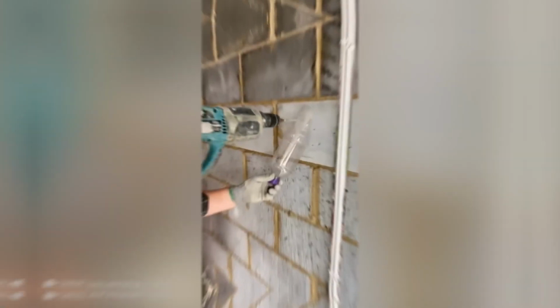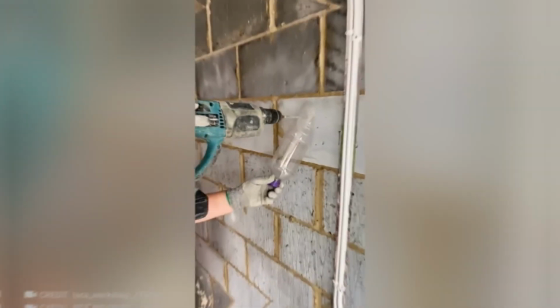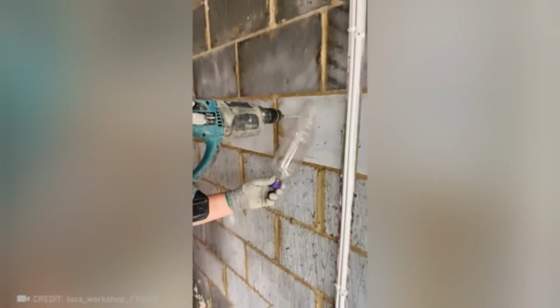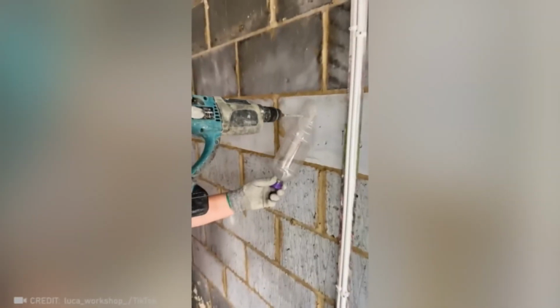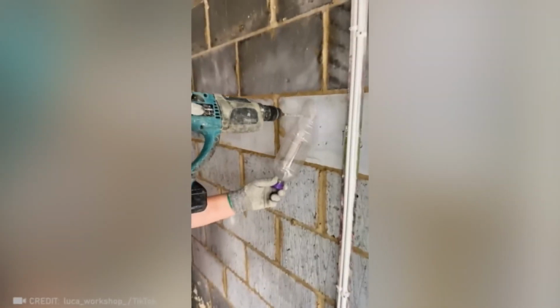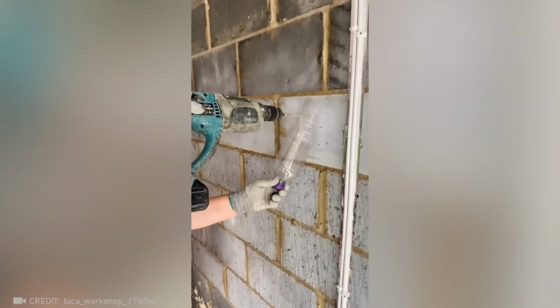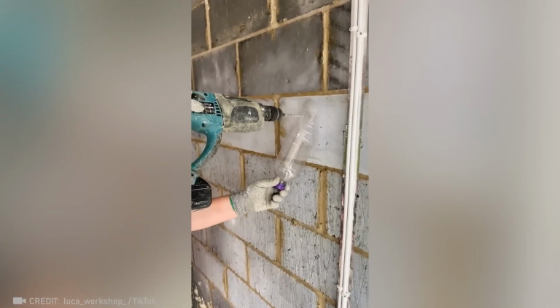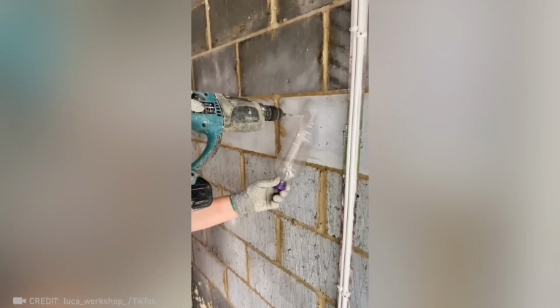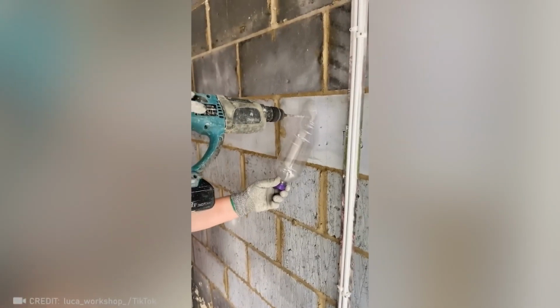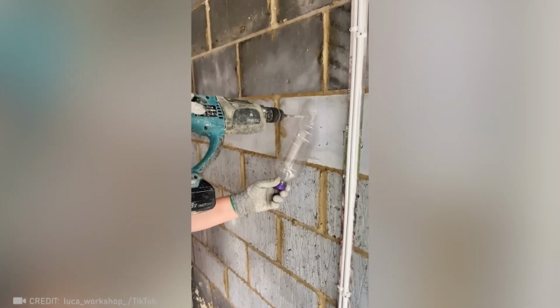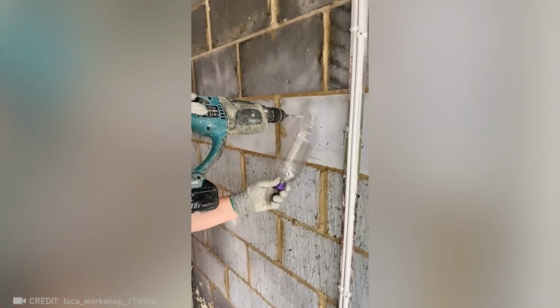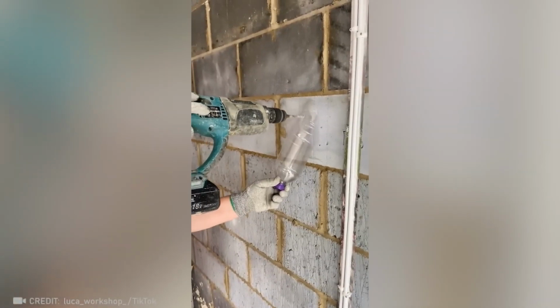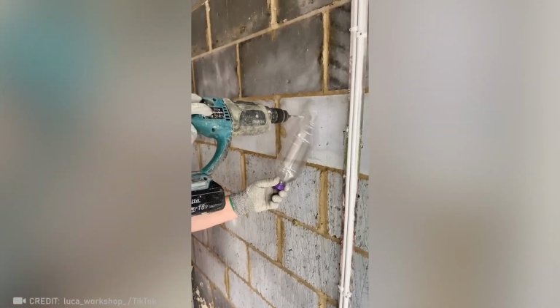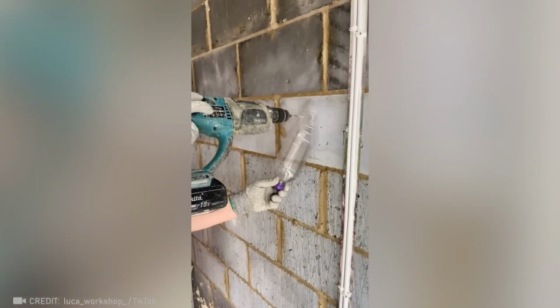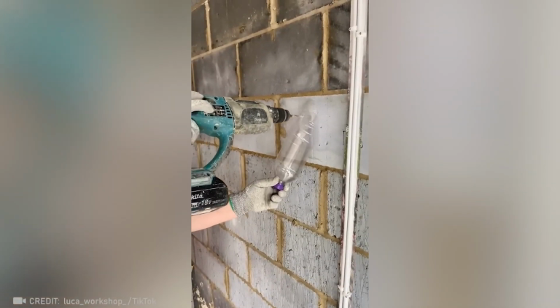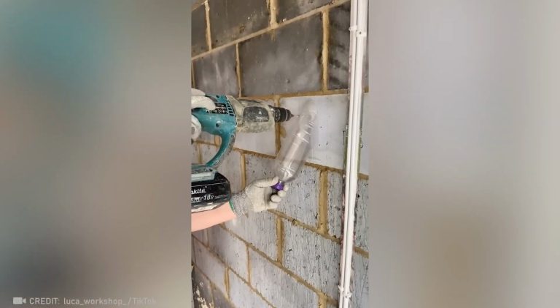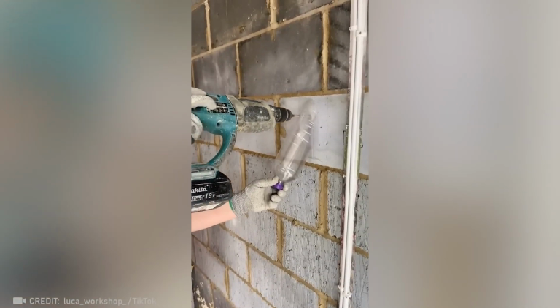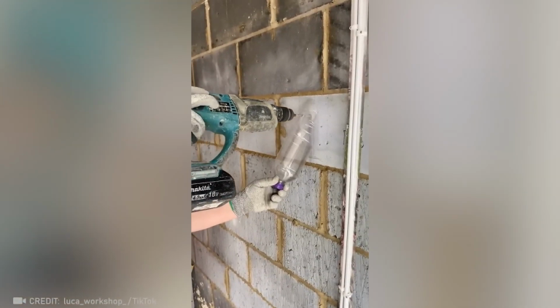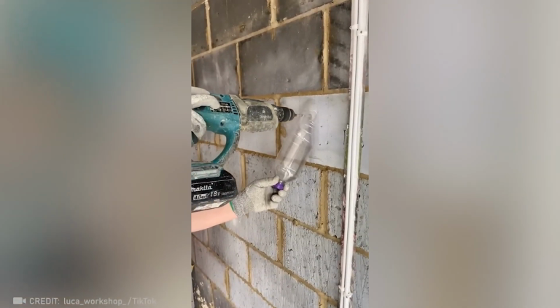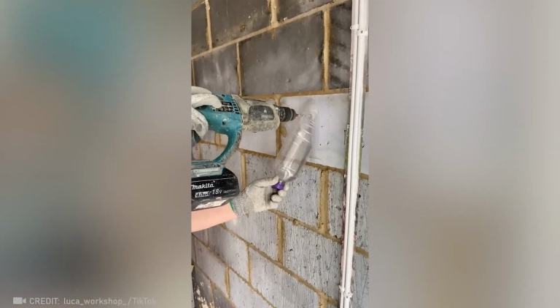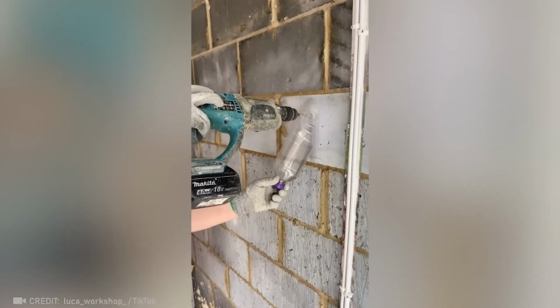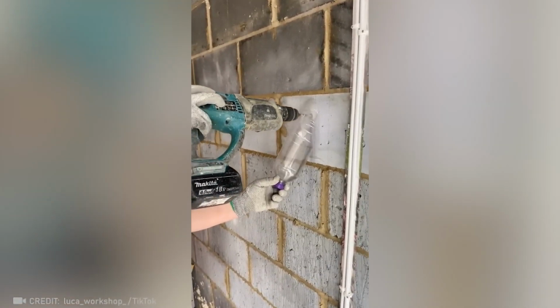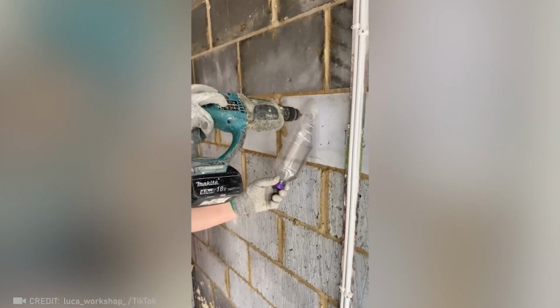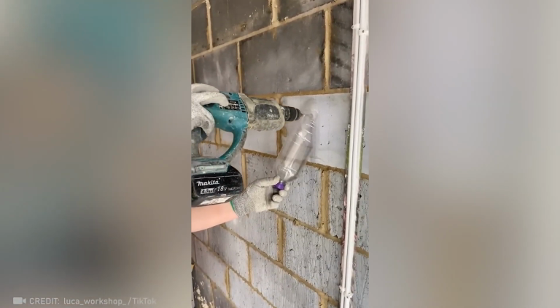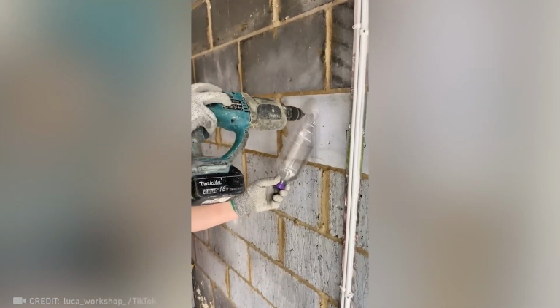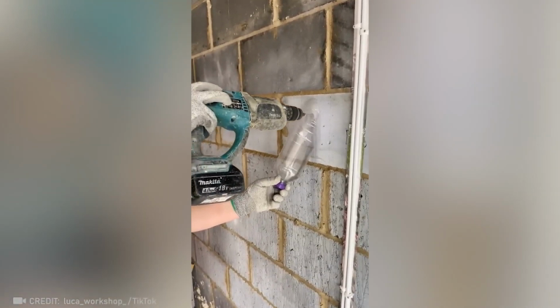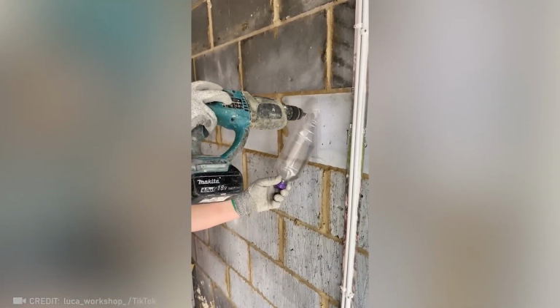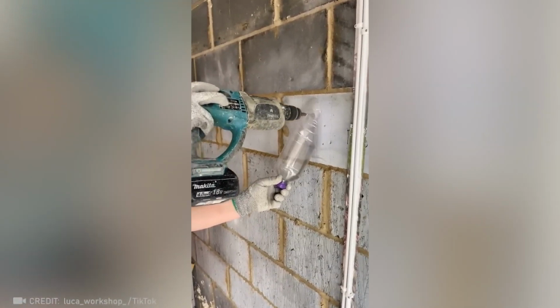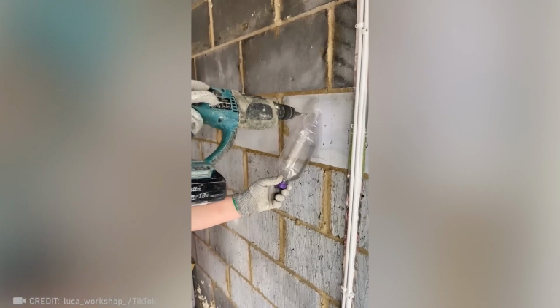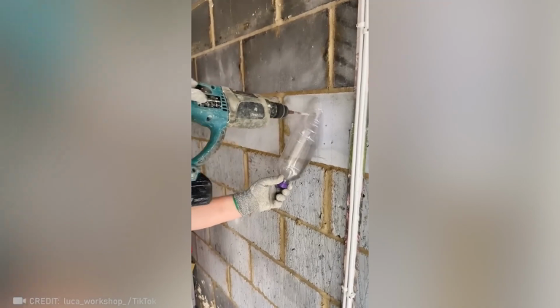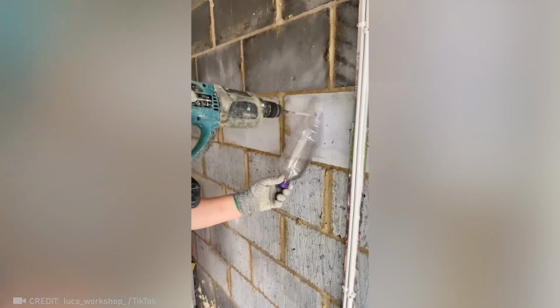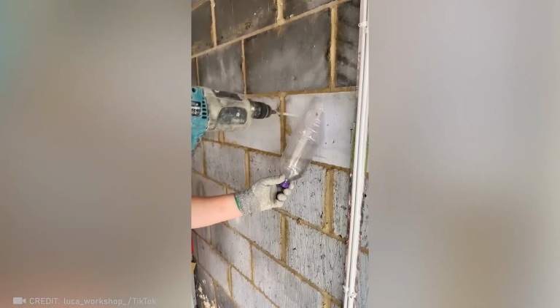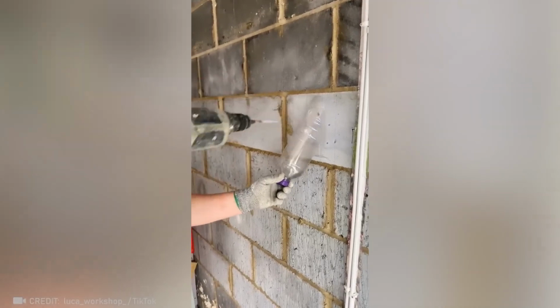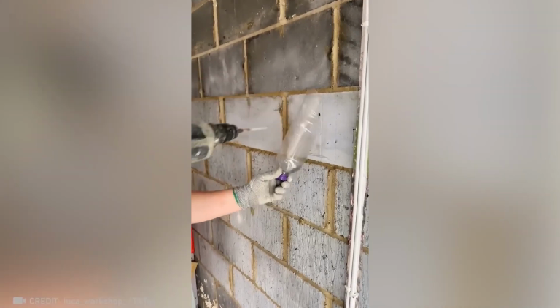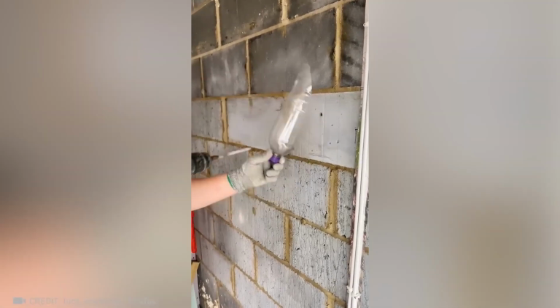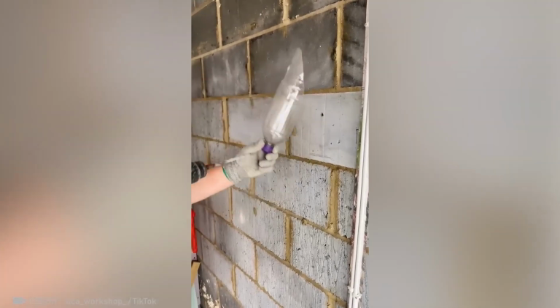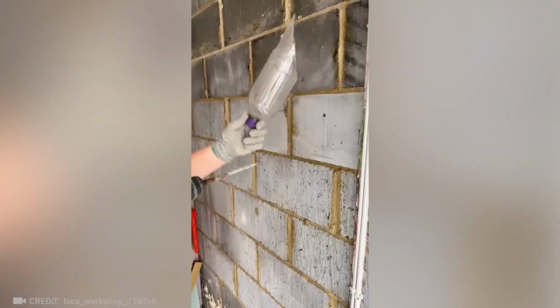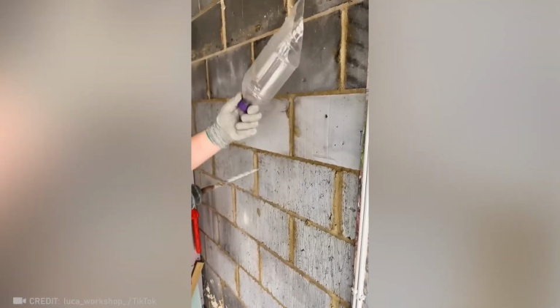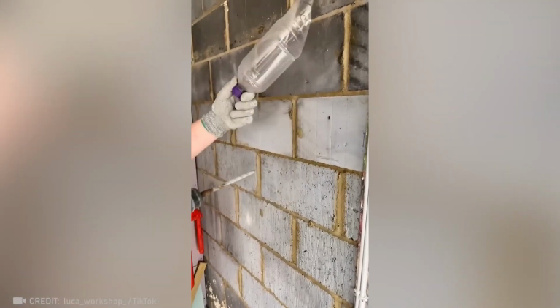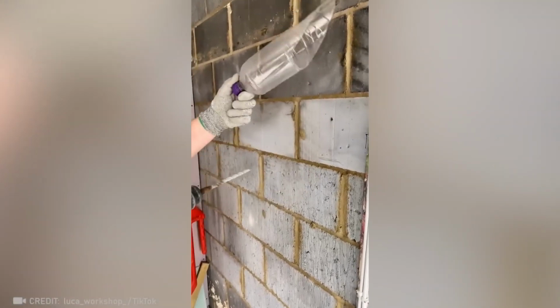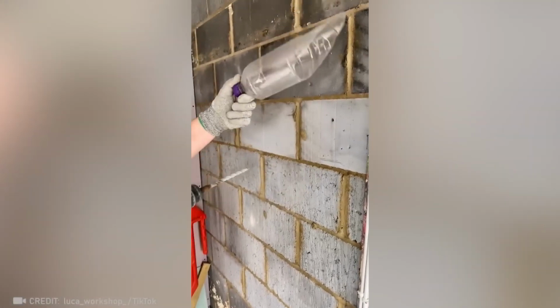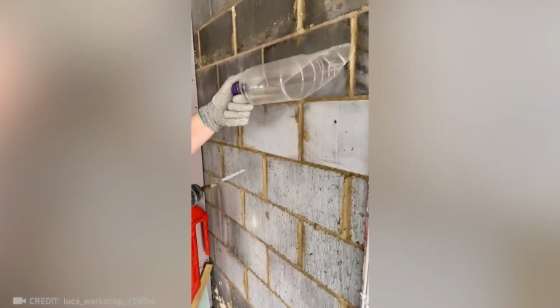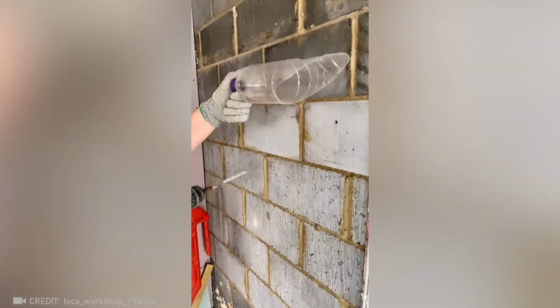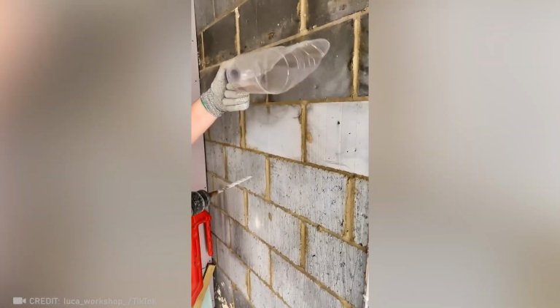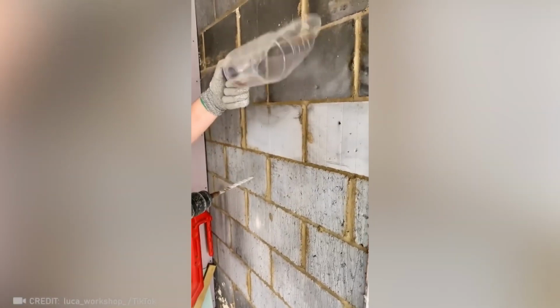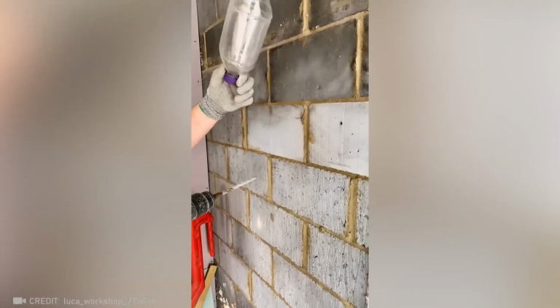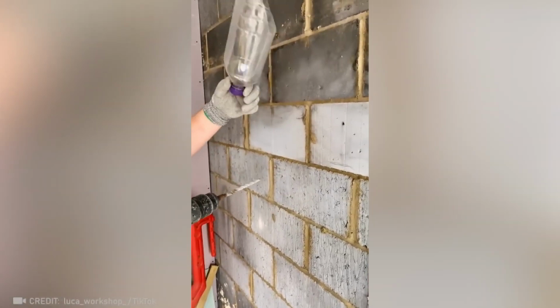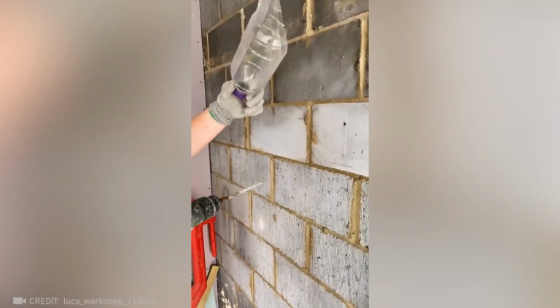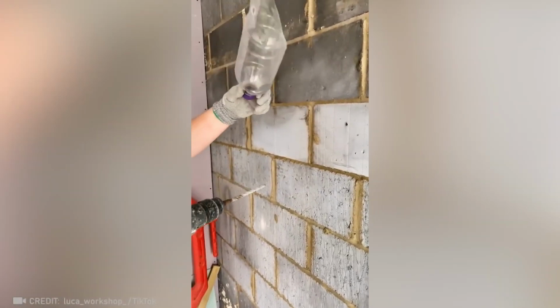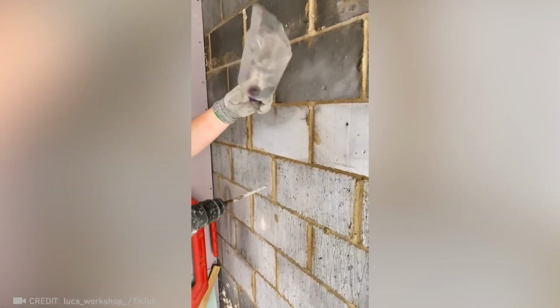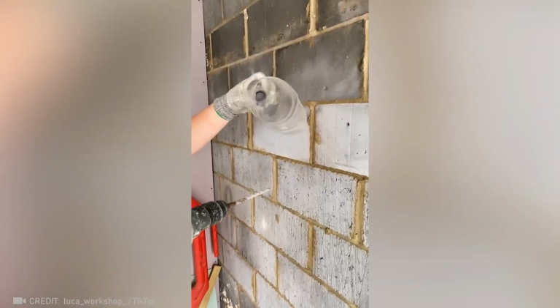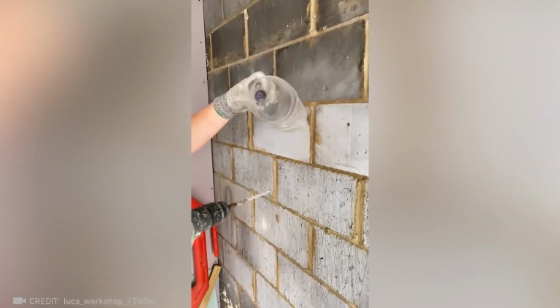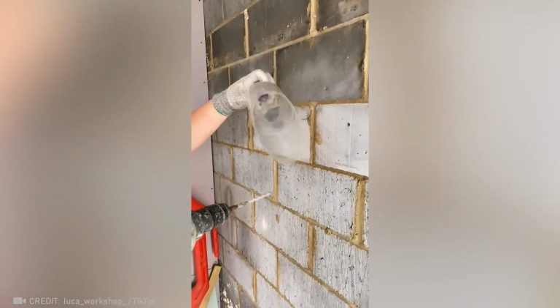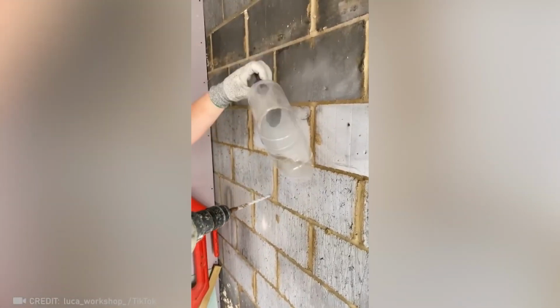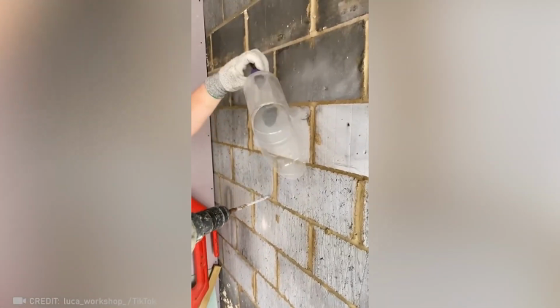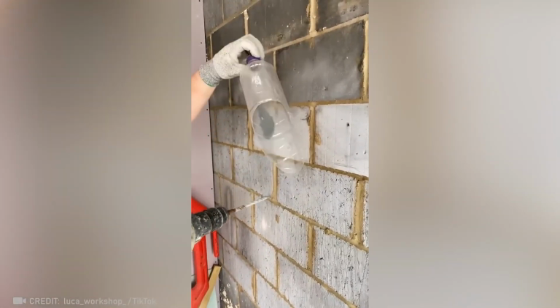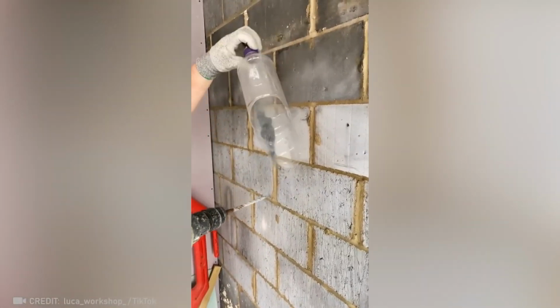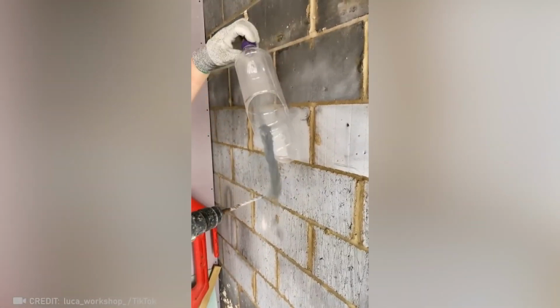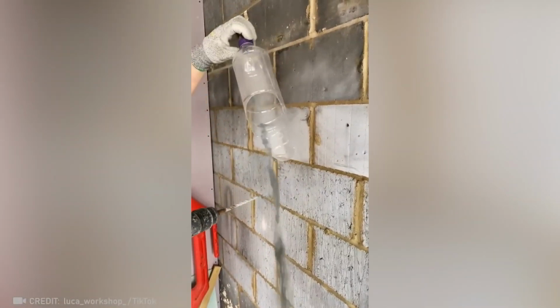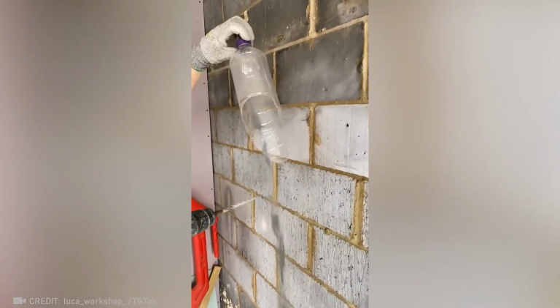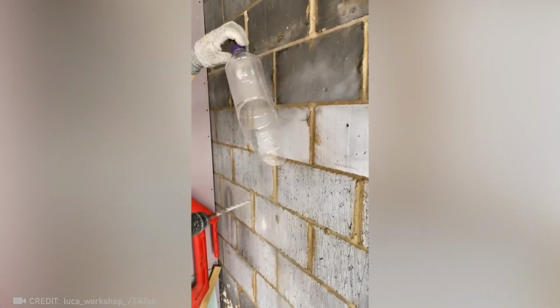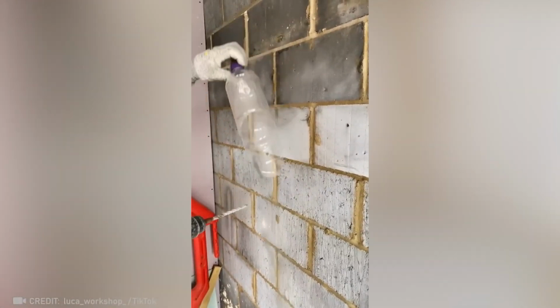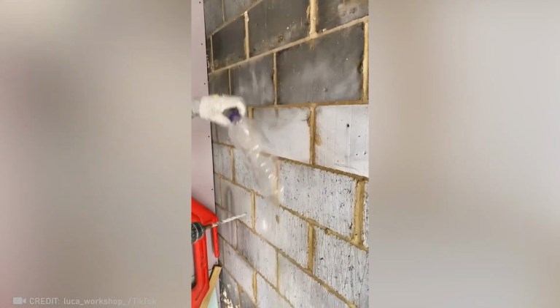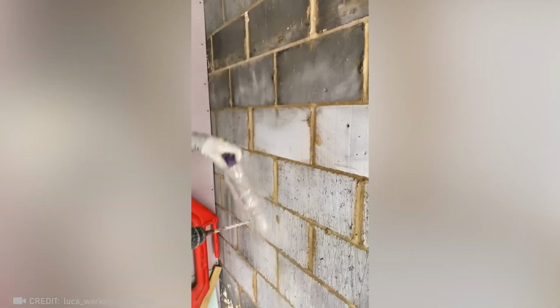Haven't thrown out that empty bottle yet? Good, because it's perfect for avoiding unnecessary dirt while you work.